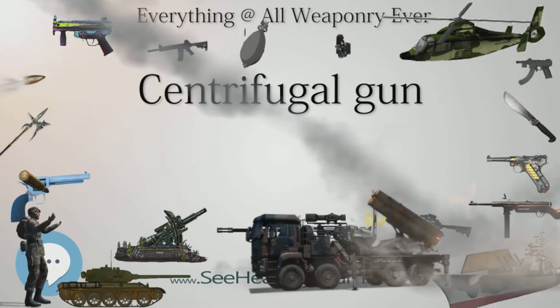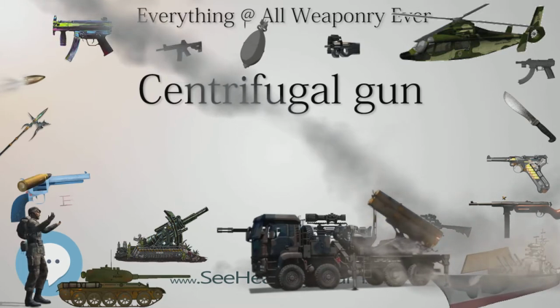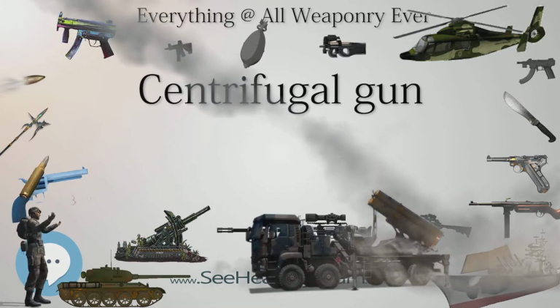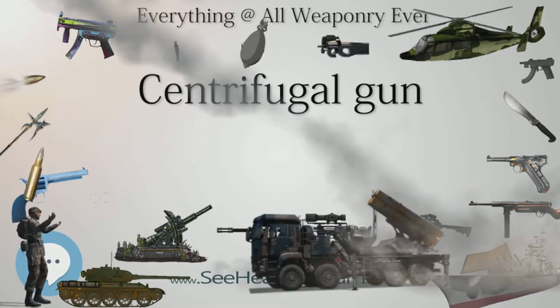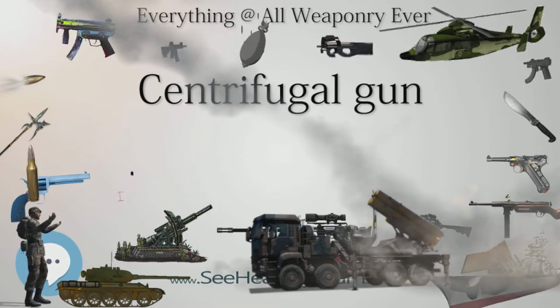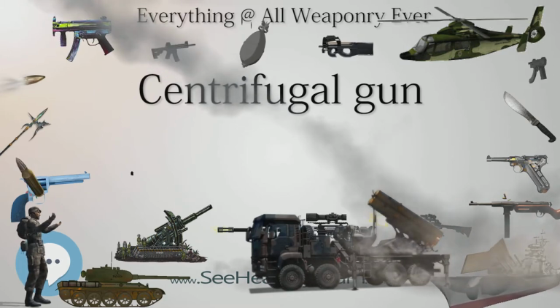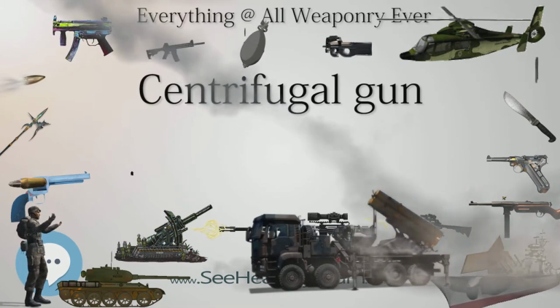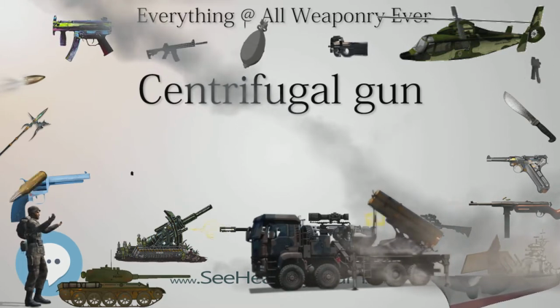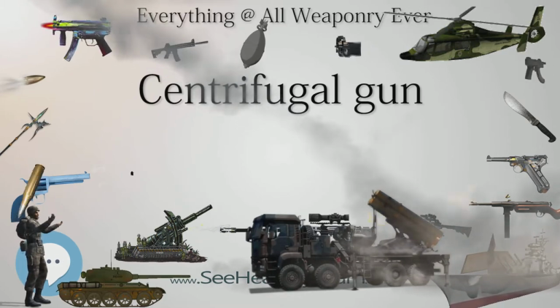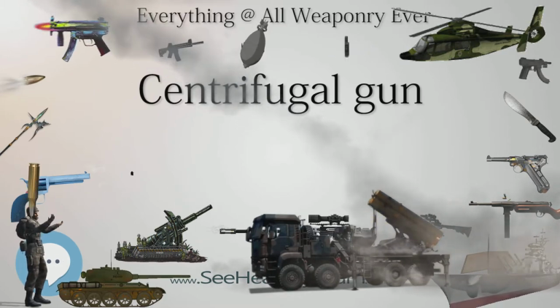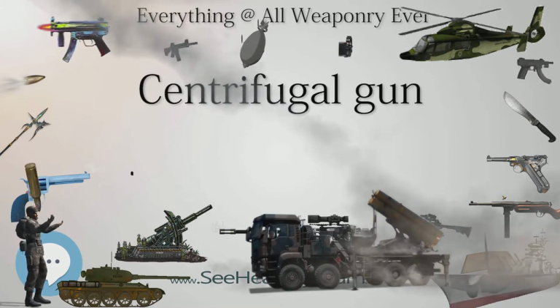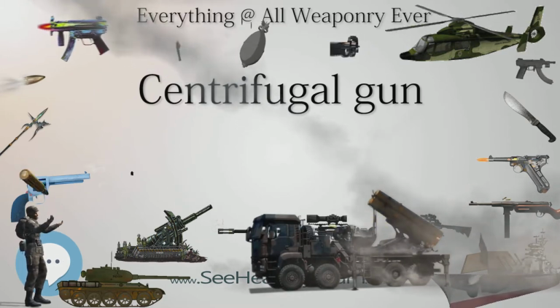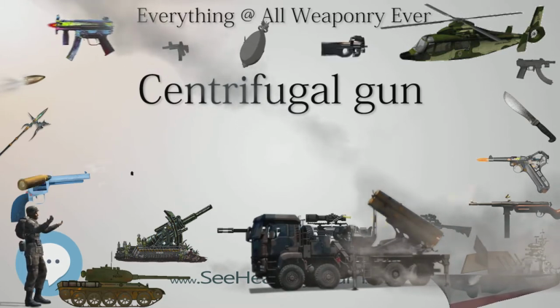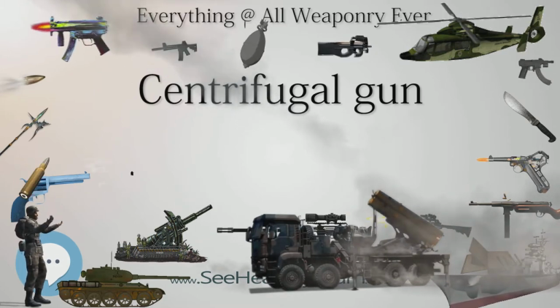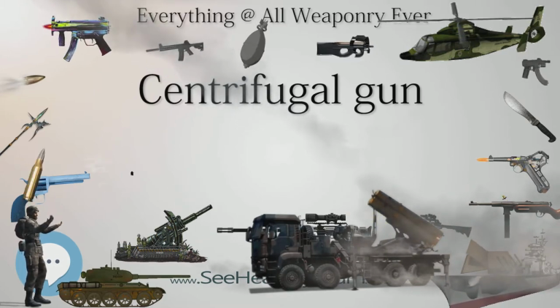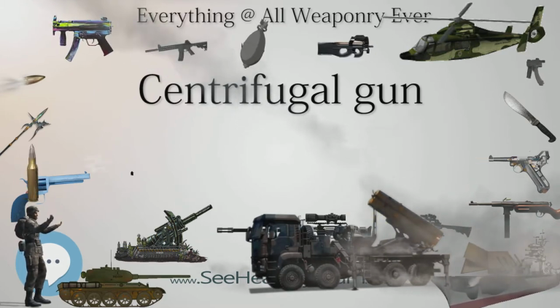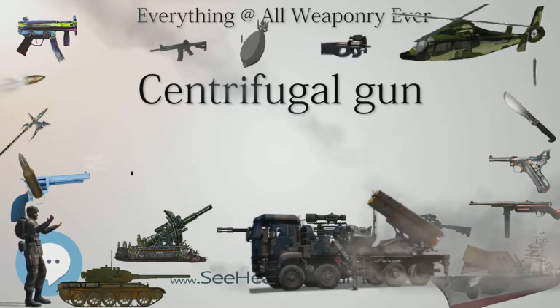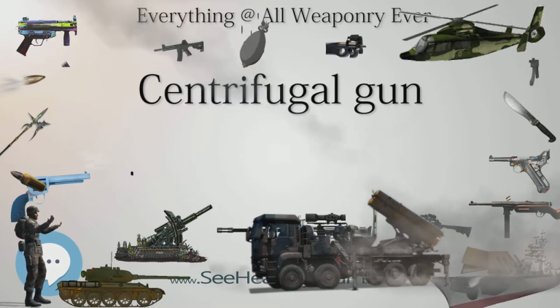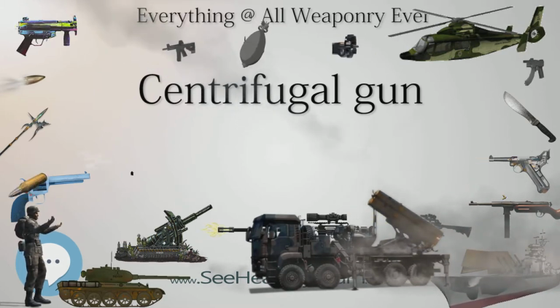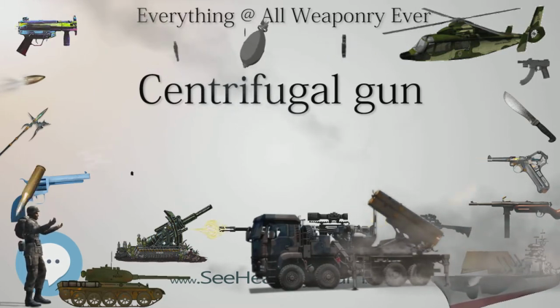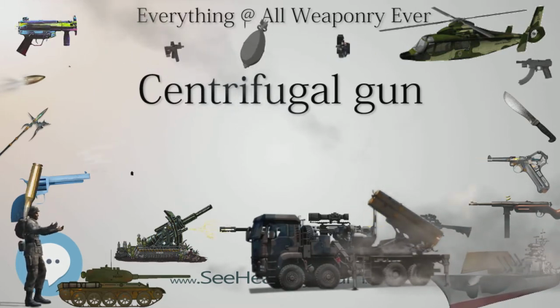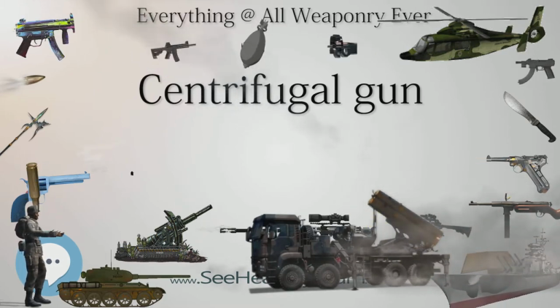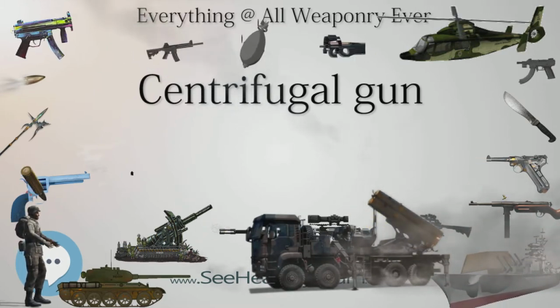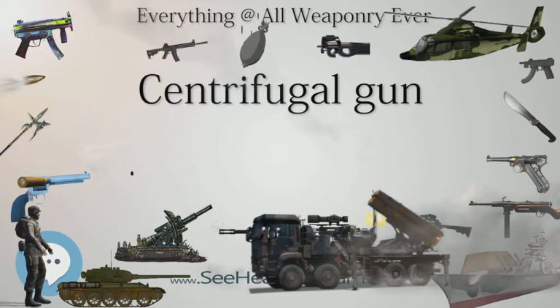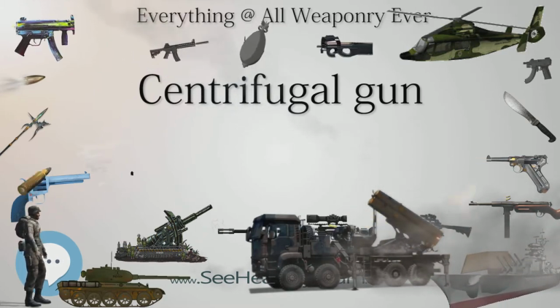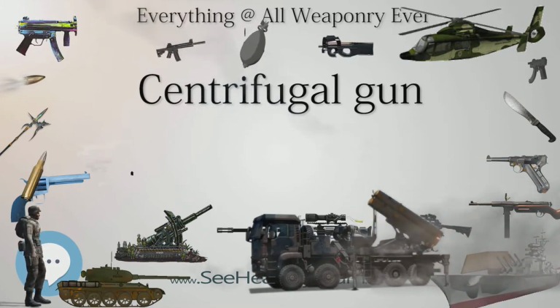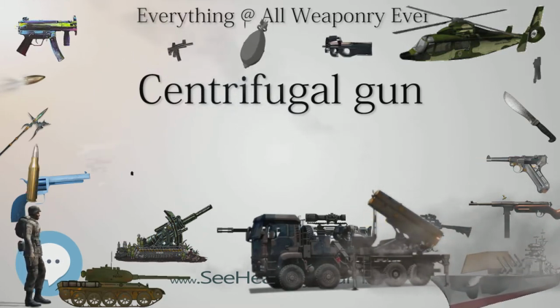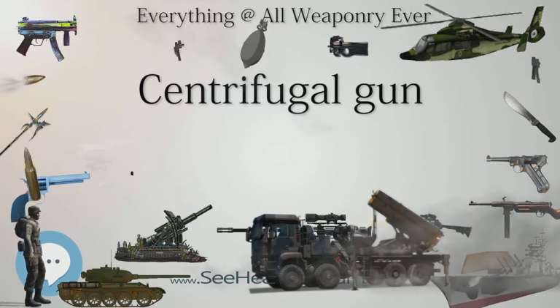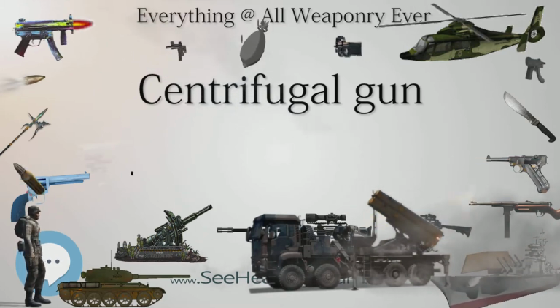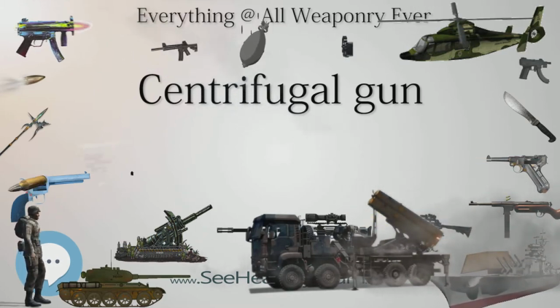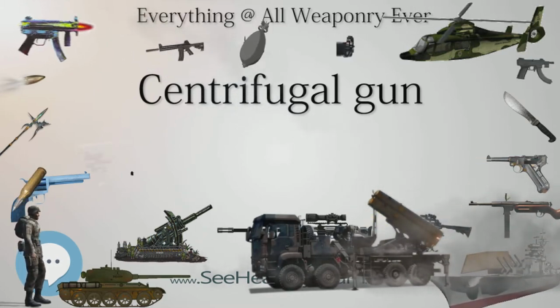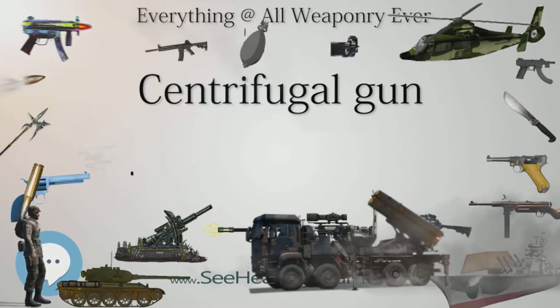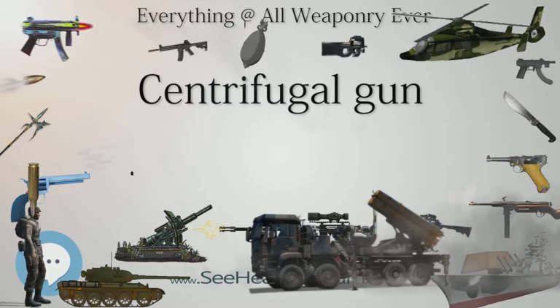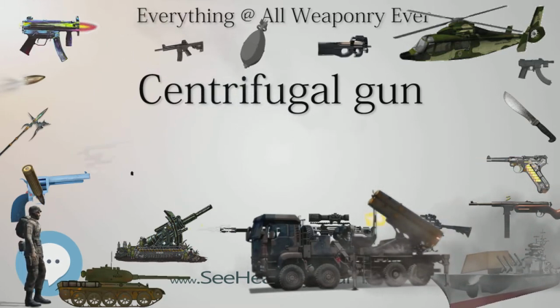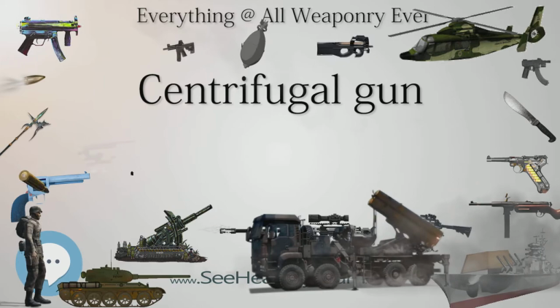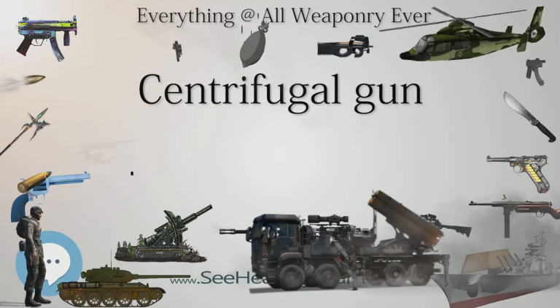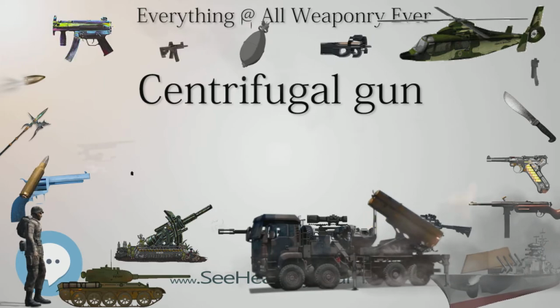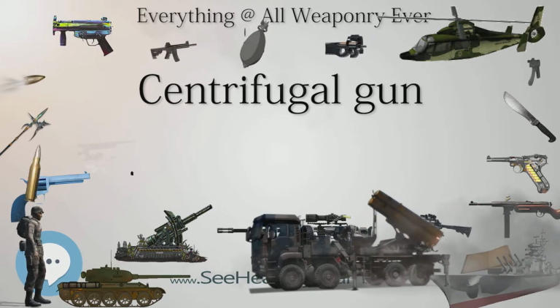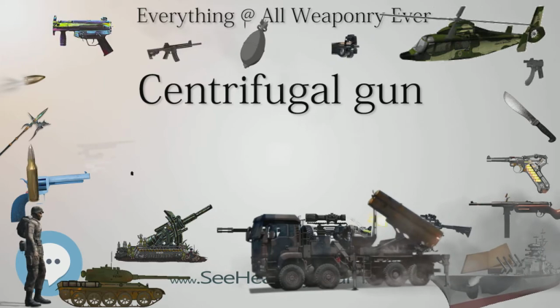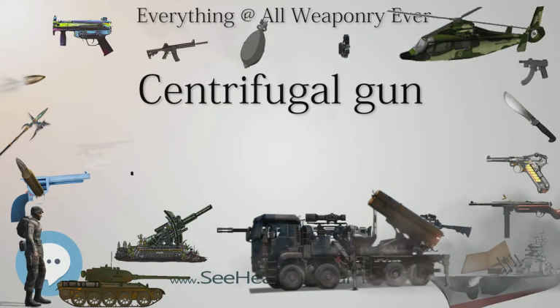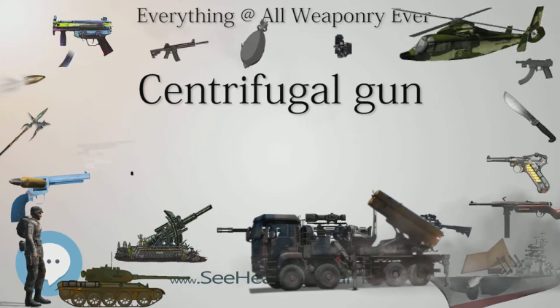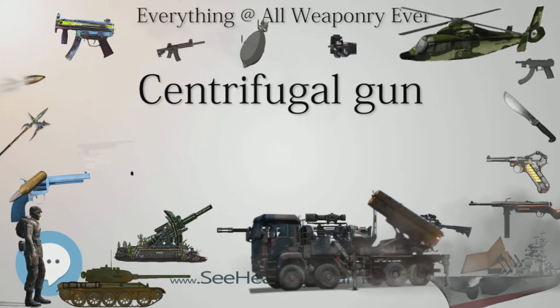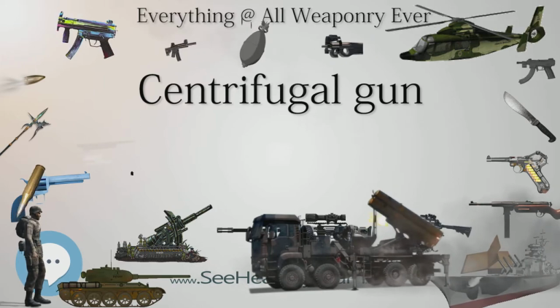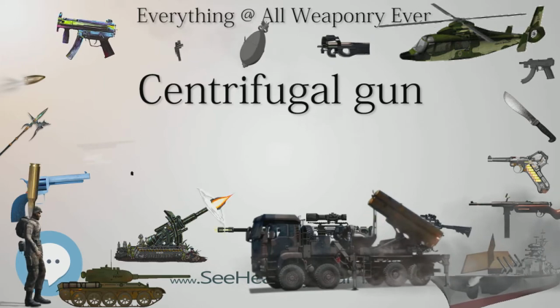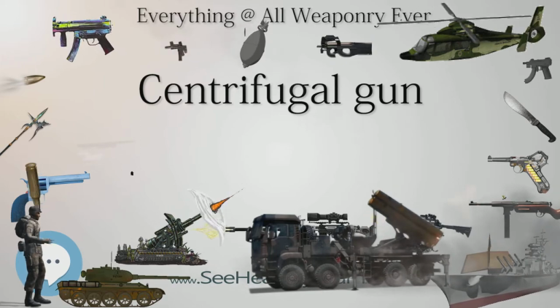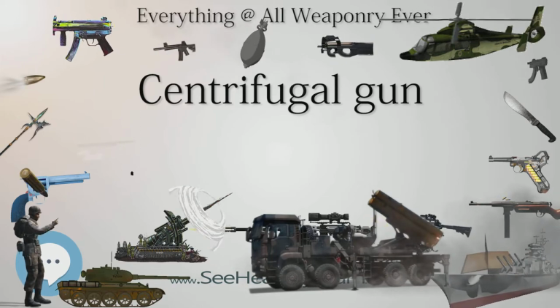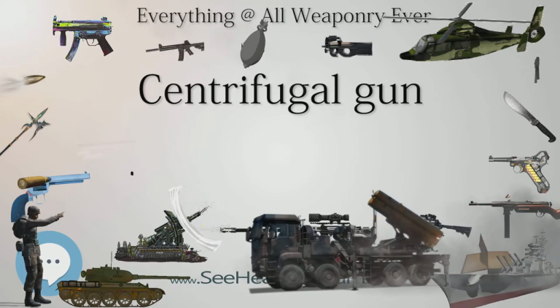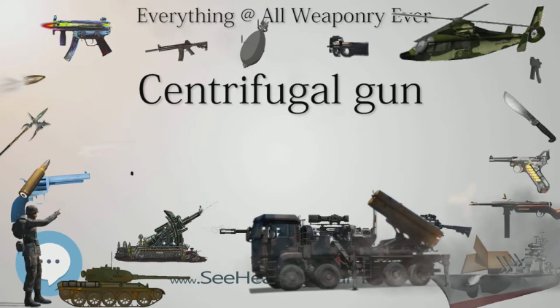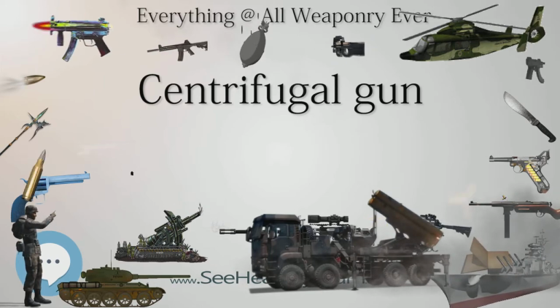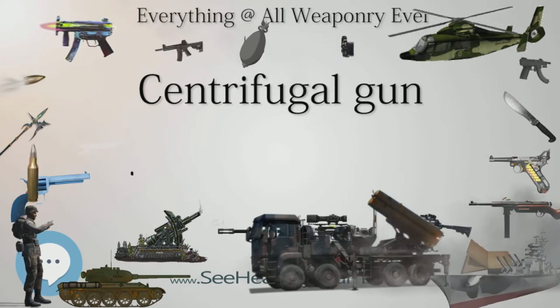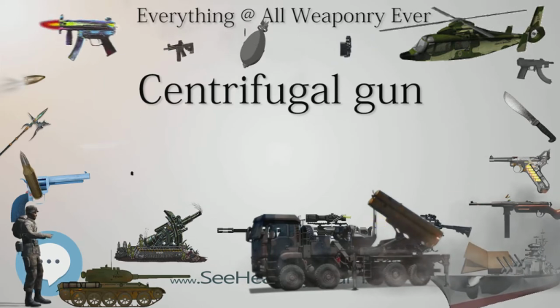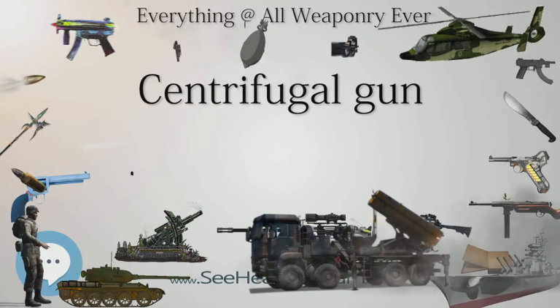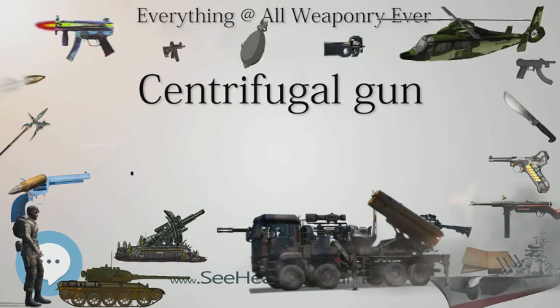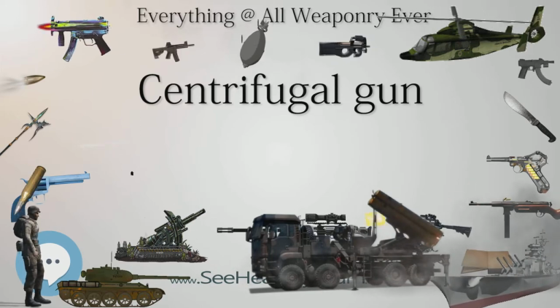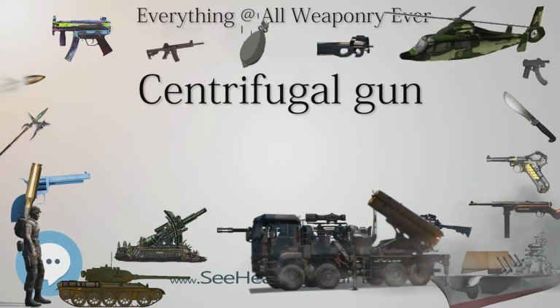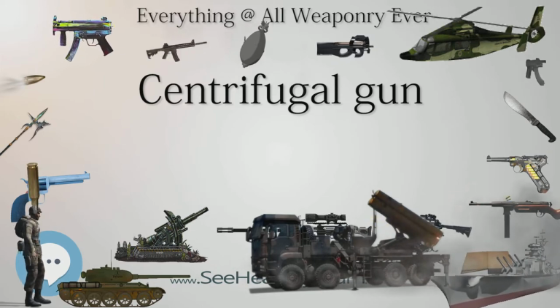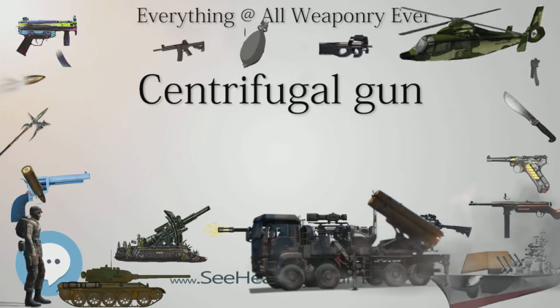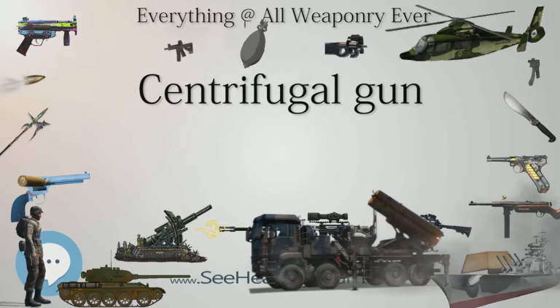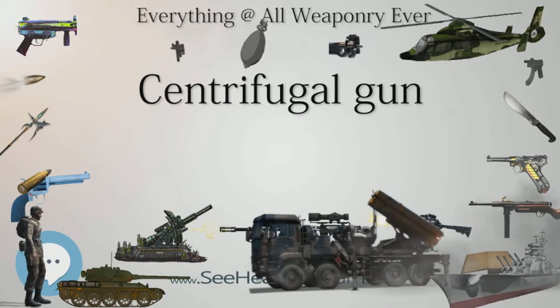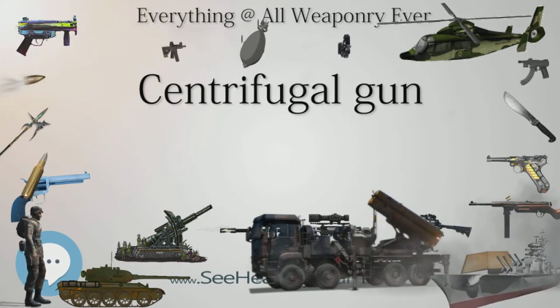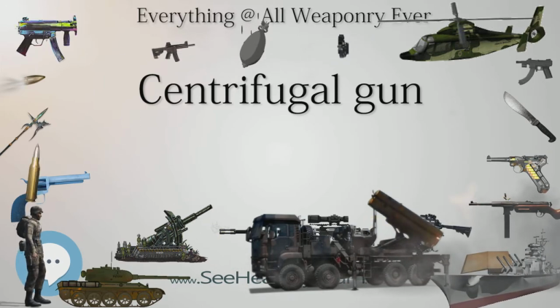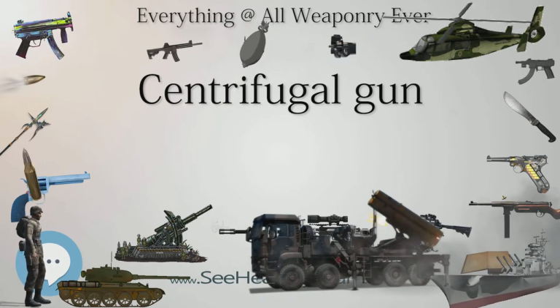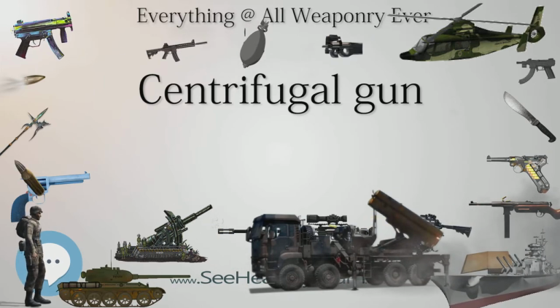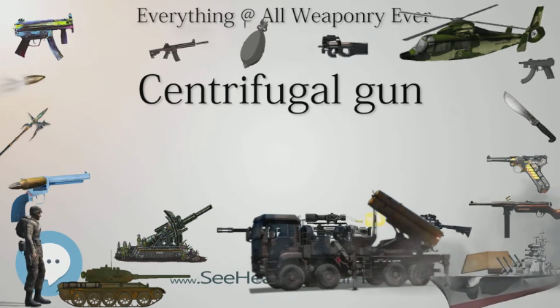In an episode from the 2007 season of Mythbusters, Adam and Jamie built a replica of the Winans' steam gun and found it unreliable.